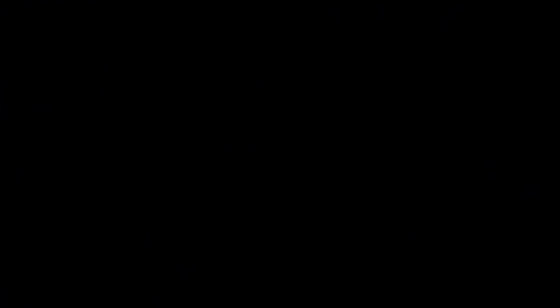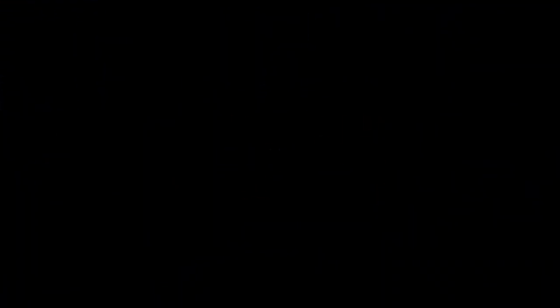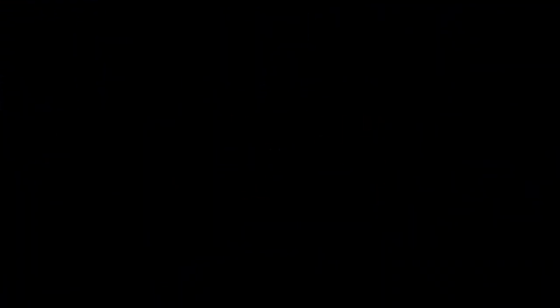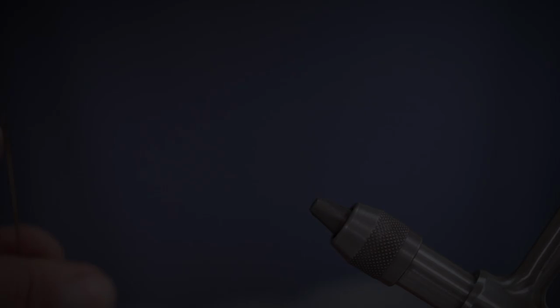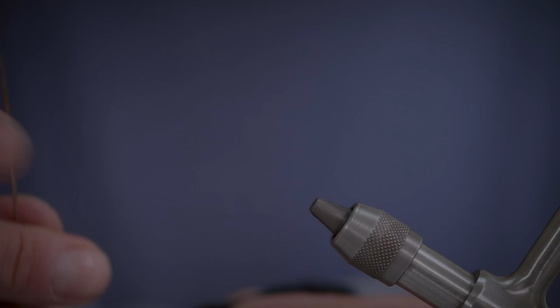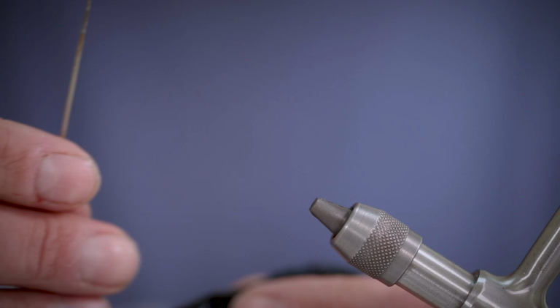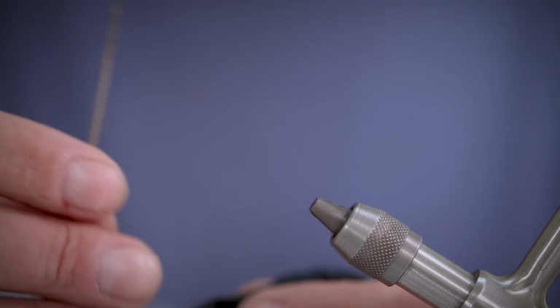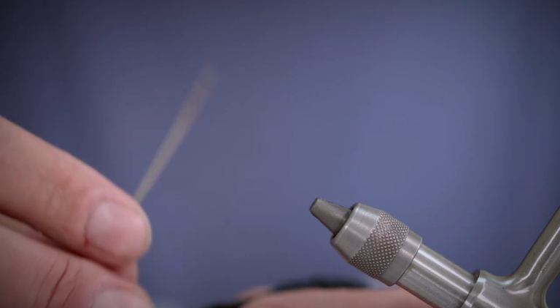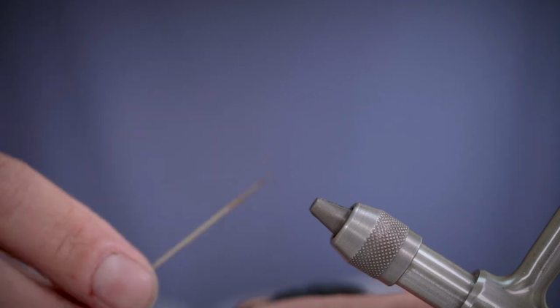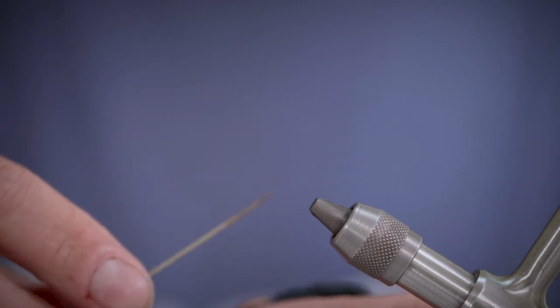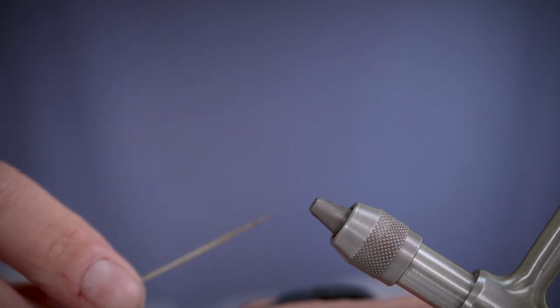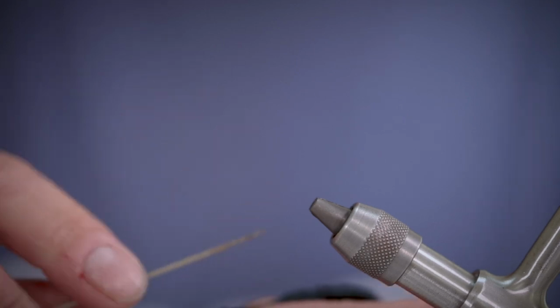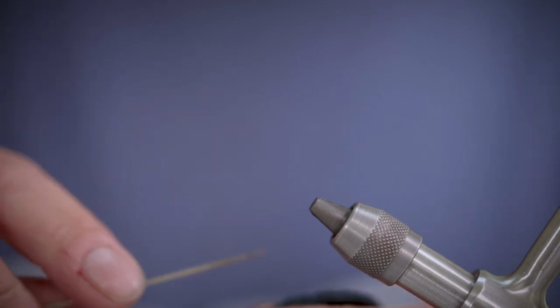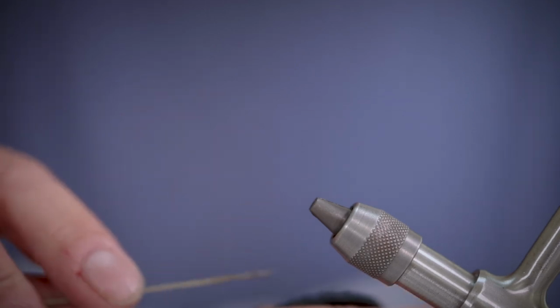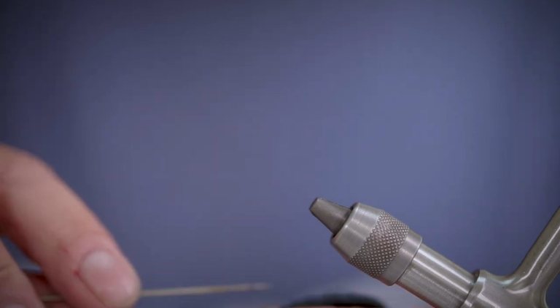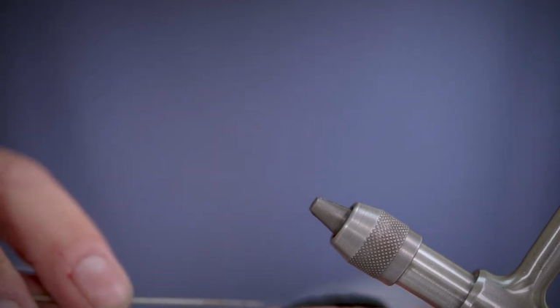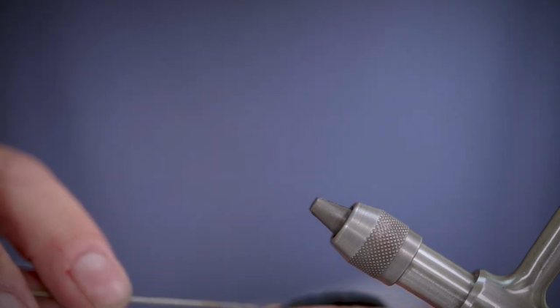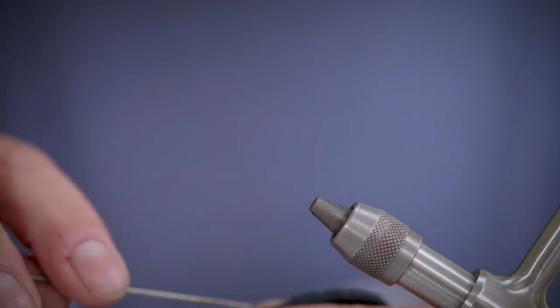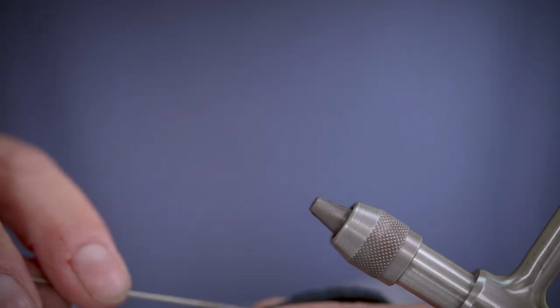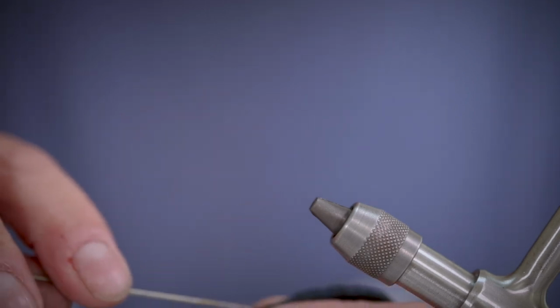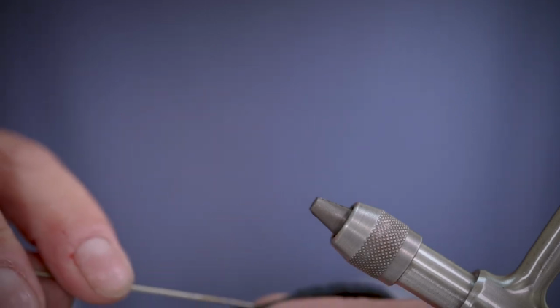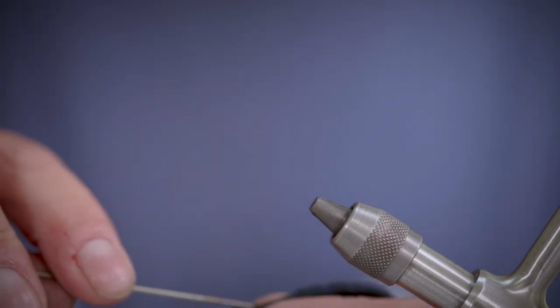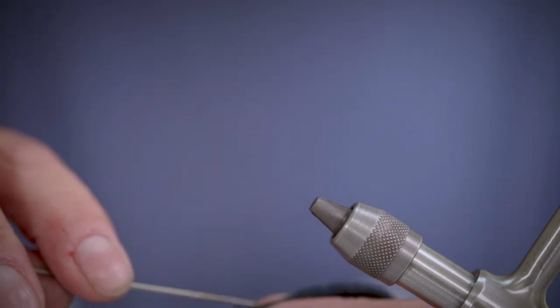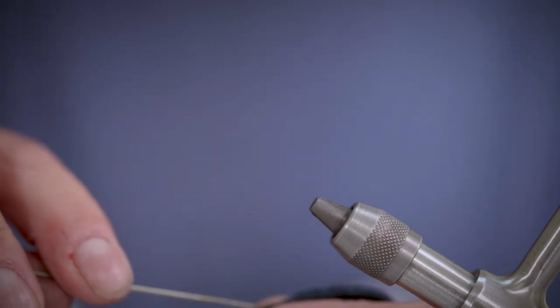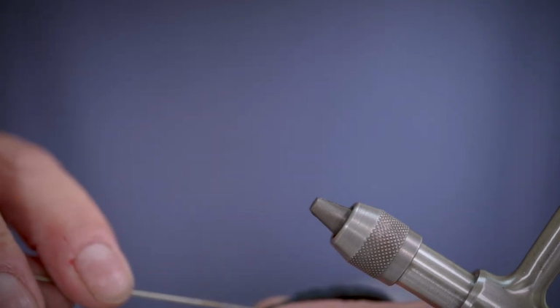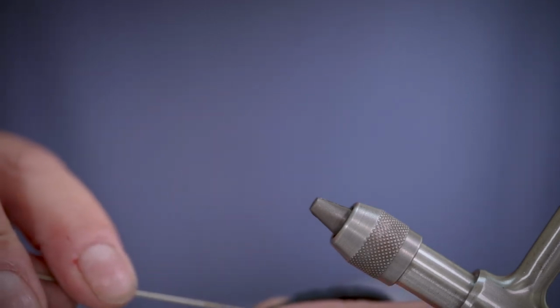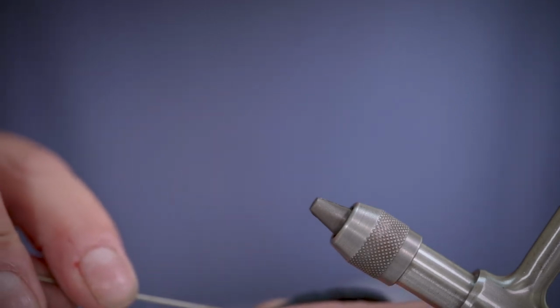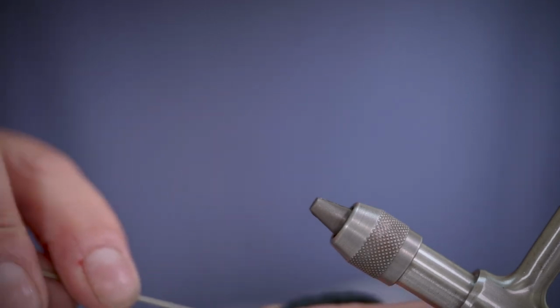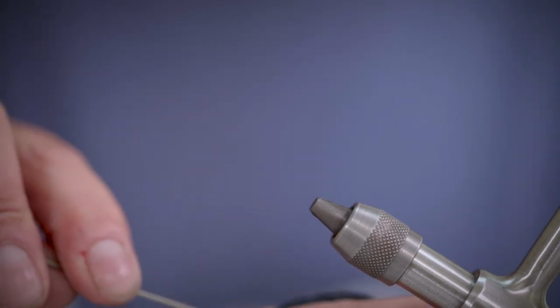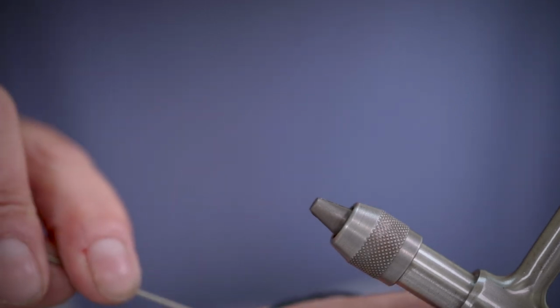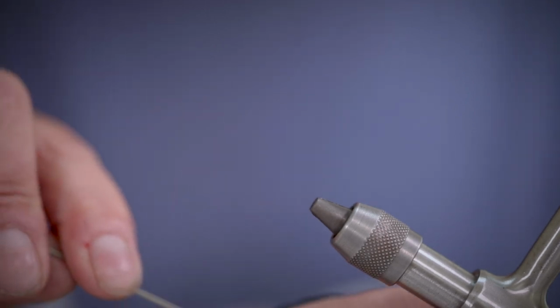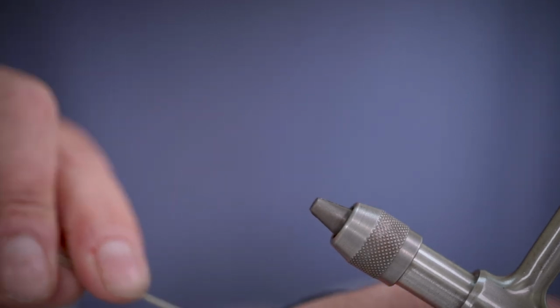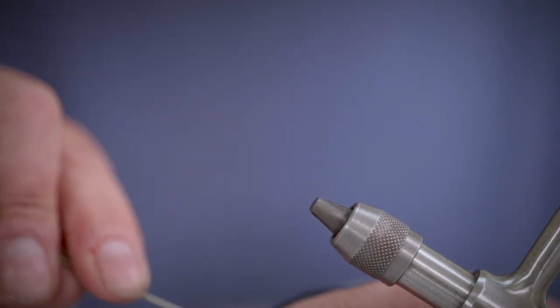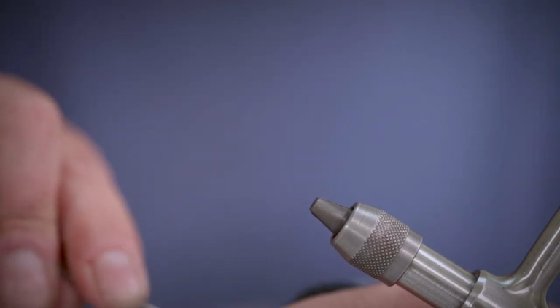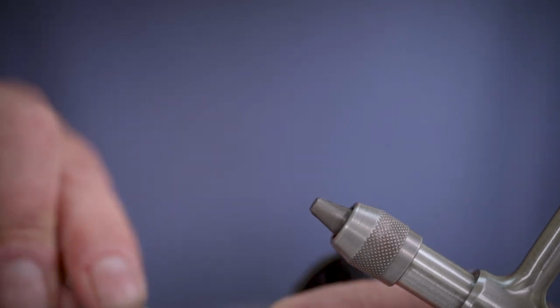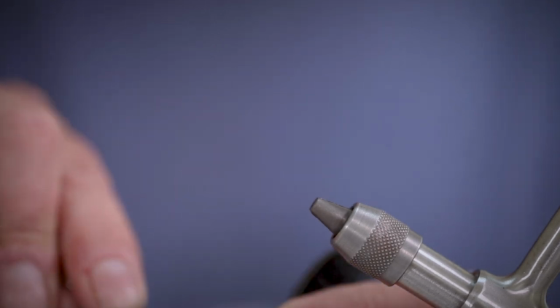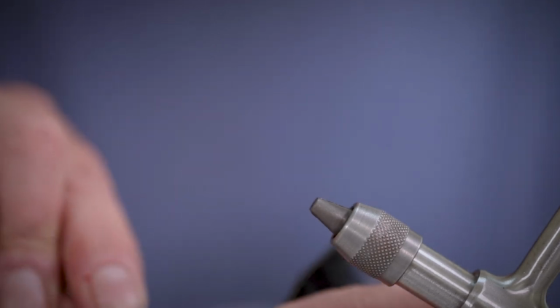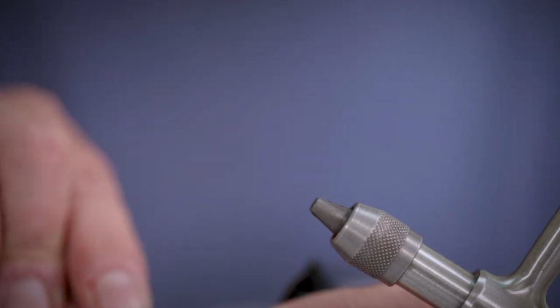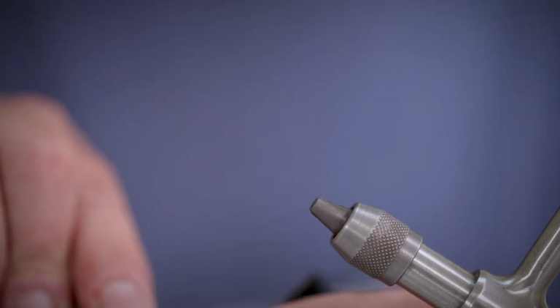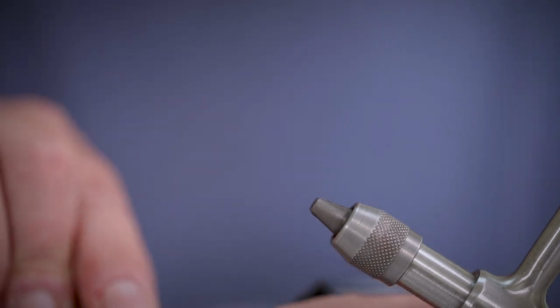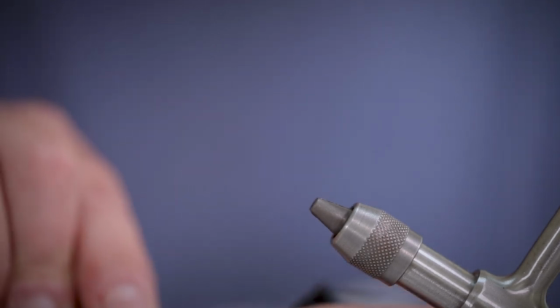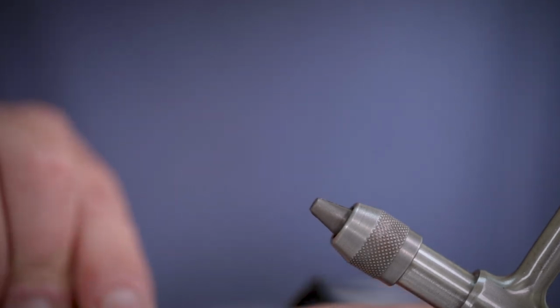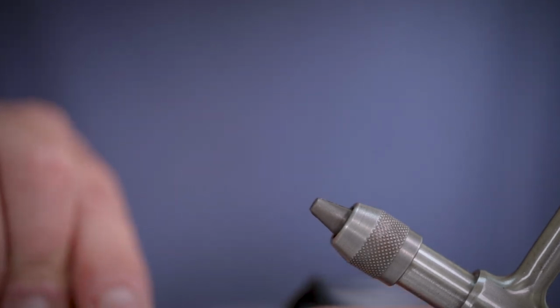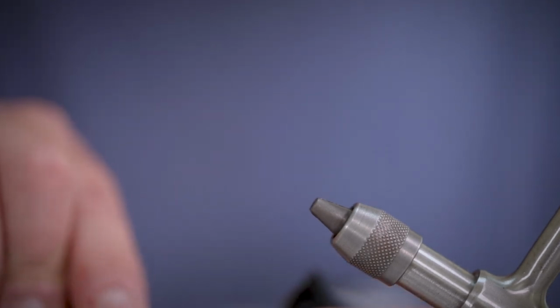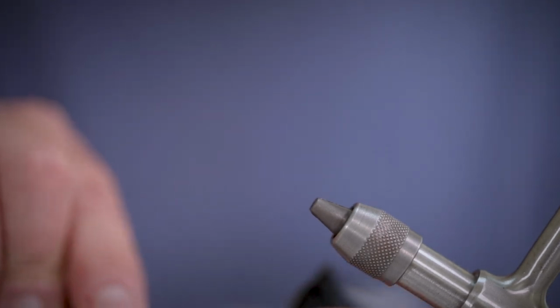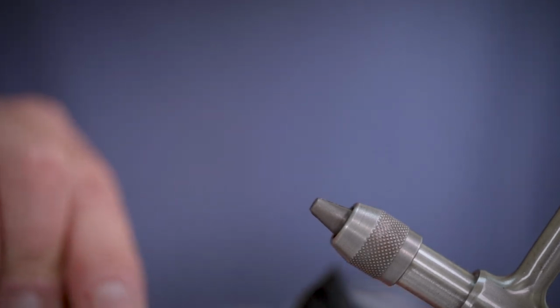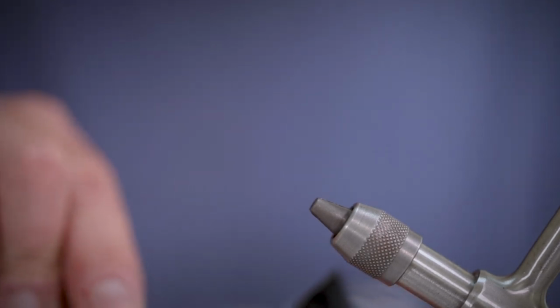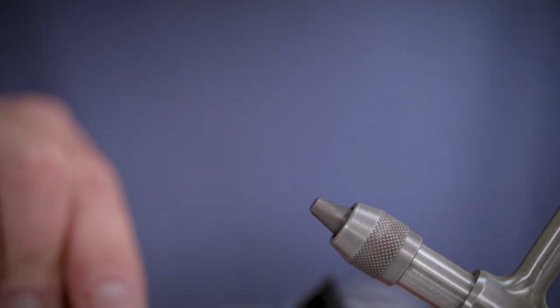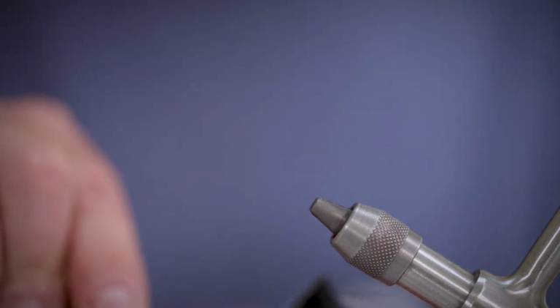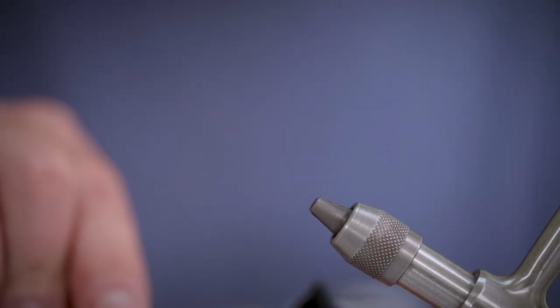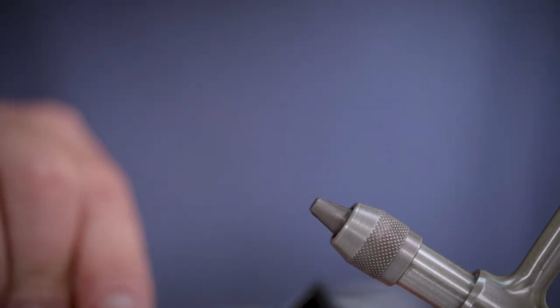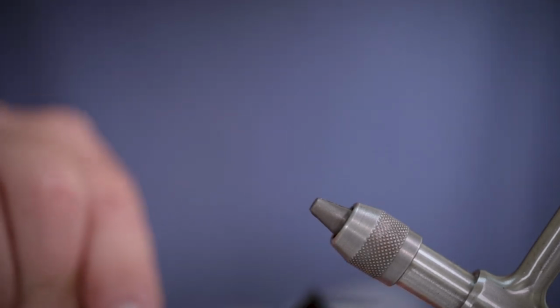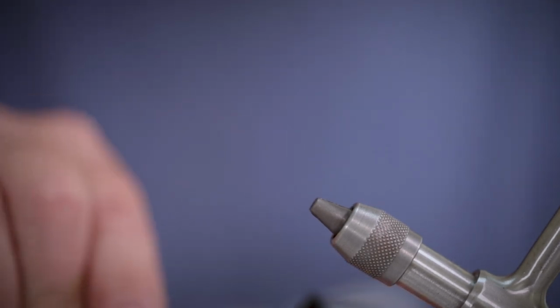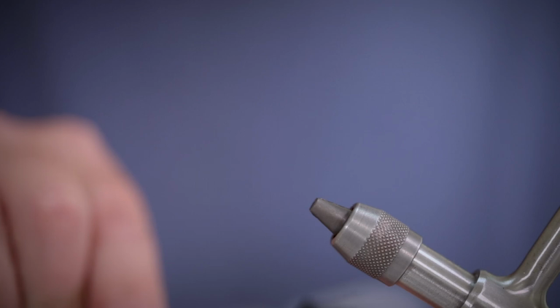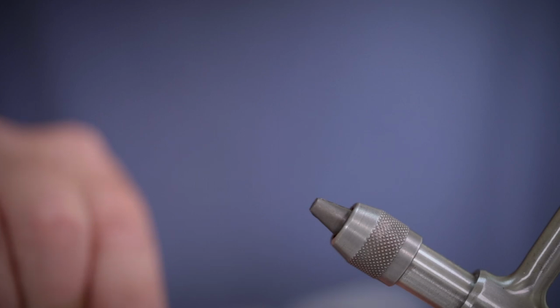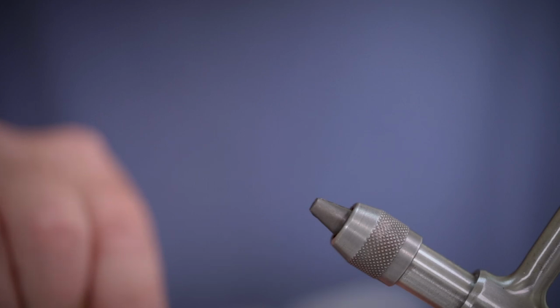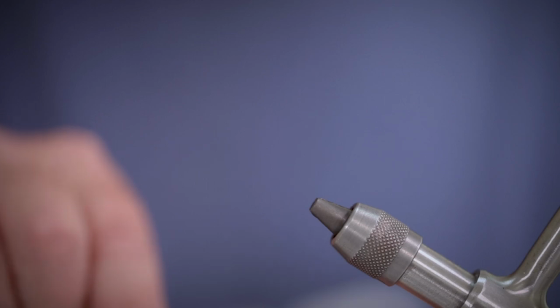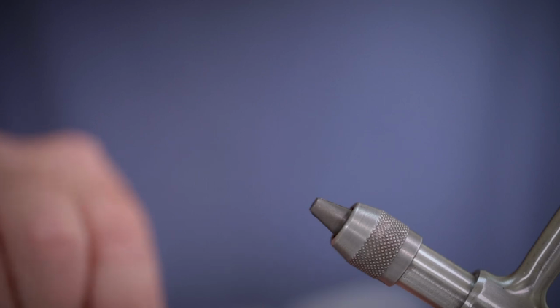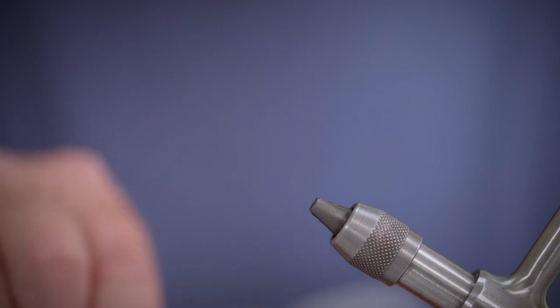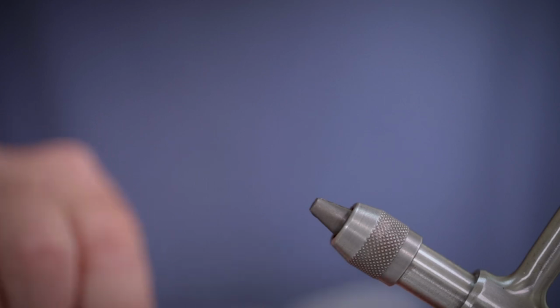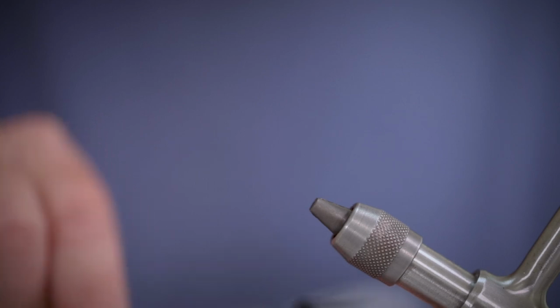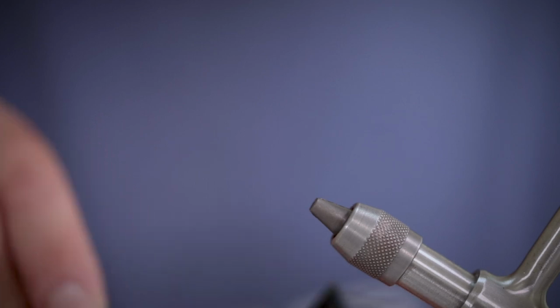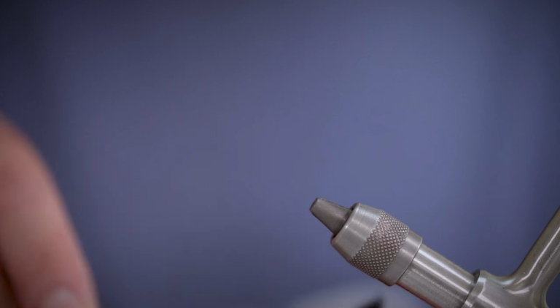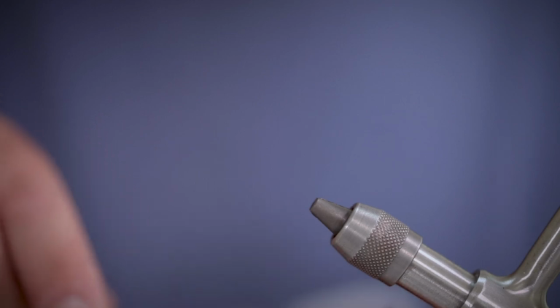Hello and welcome to another fly tying episode with Stuart Foxall. Today he is tying an egg sucking stinger leech.